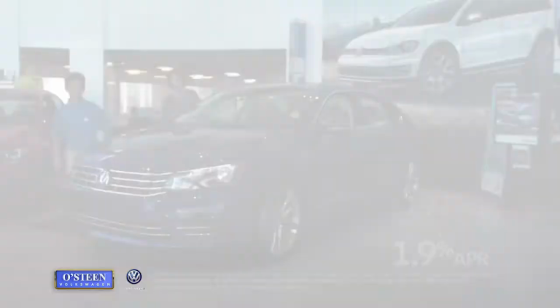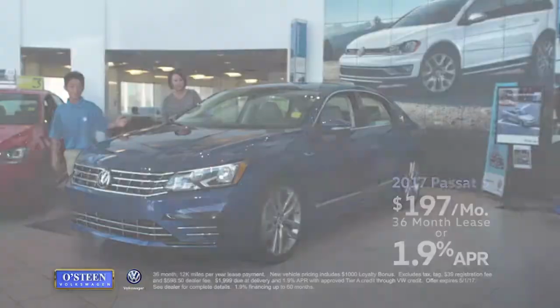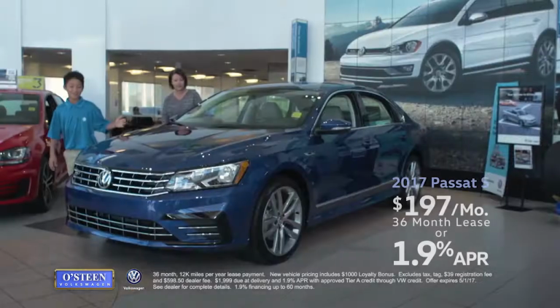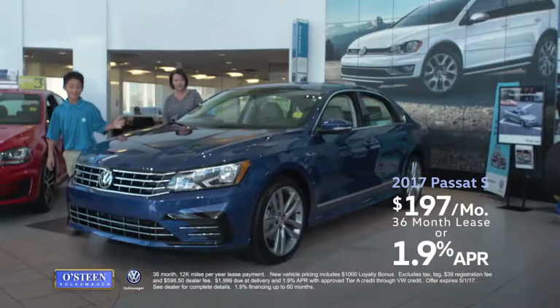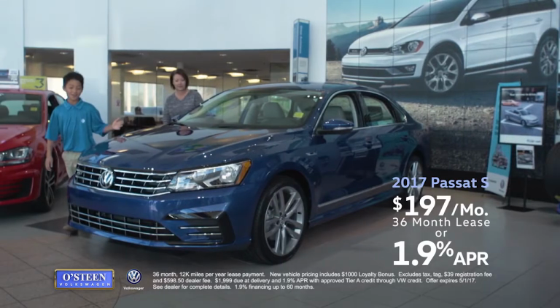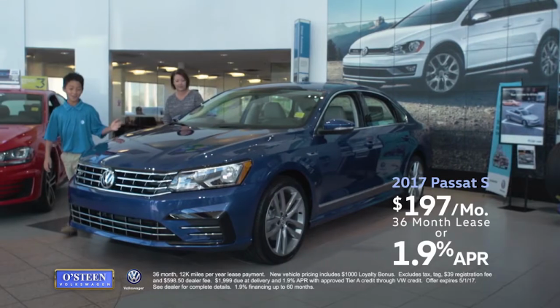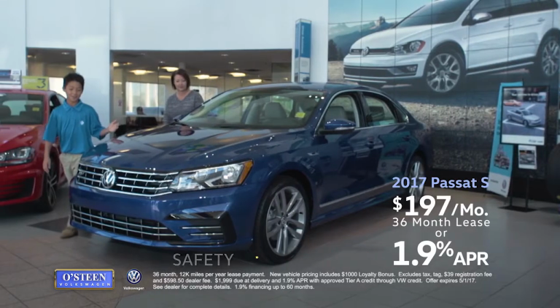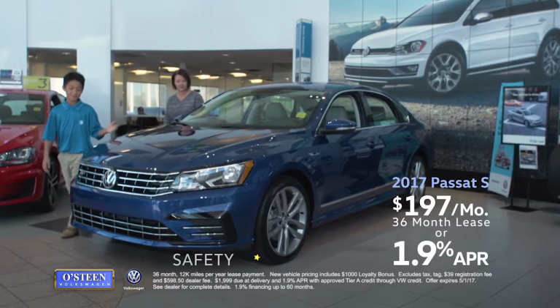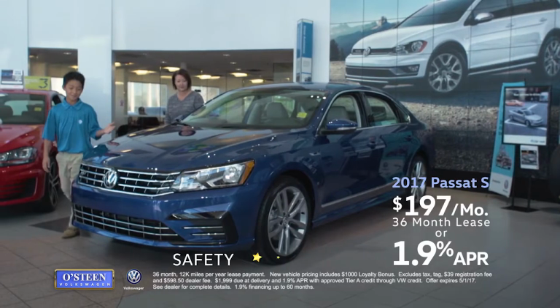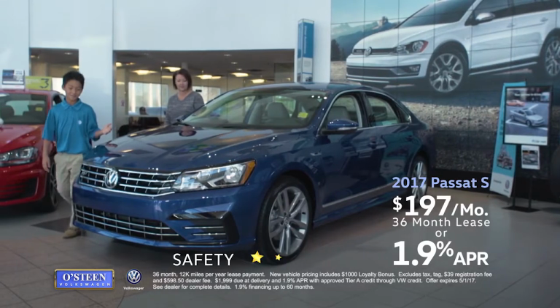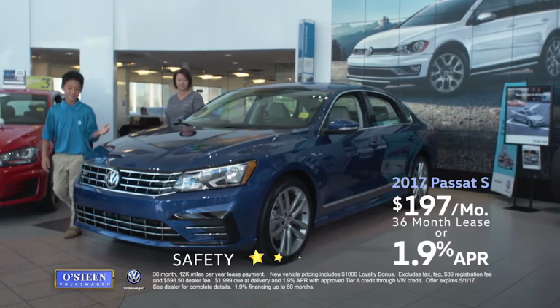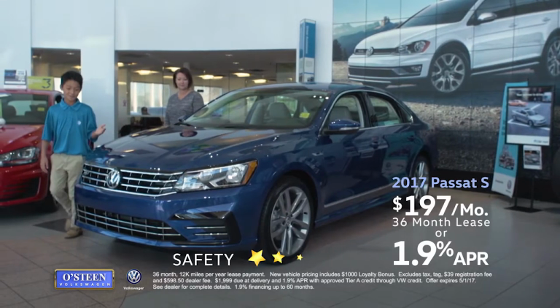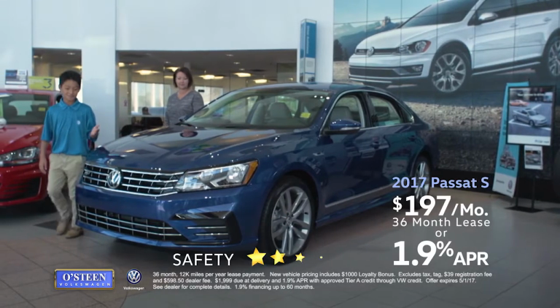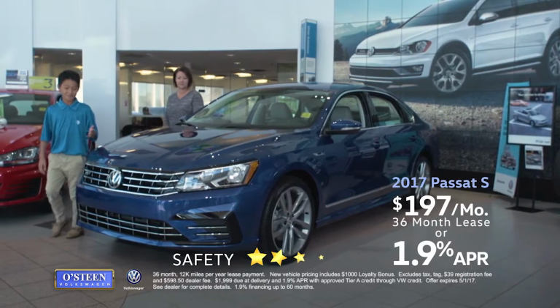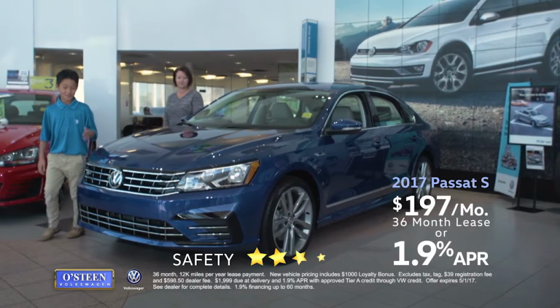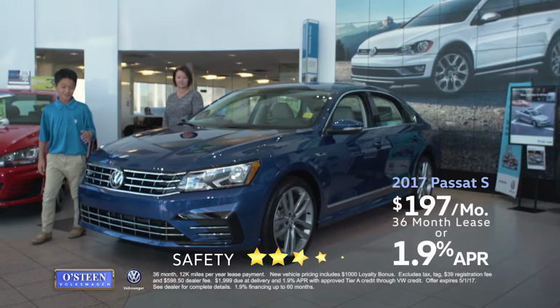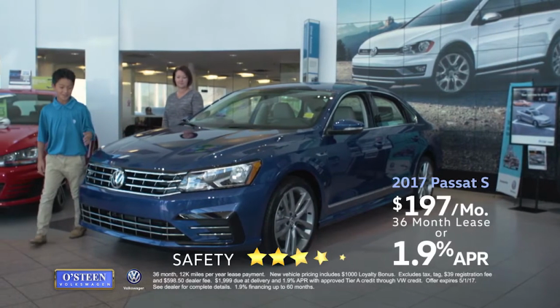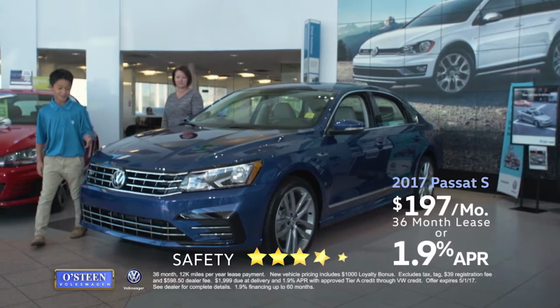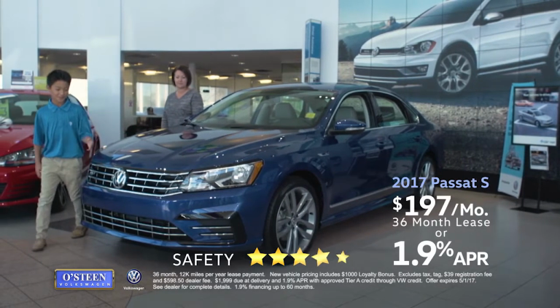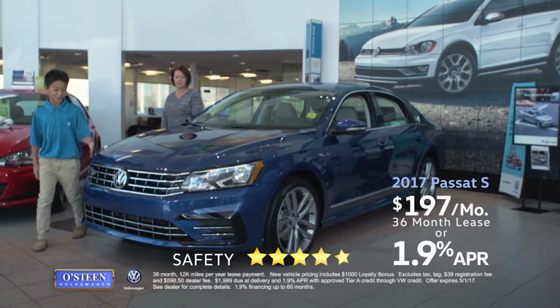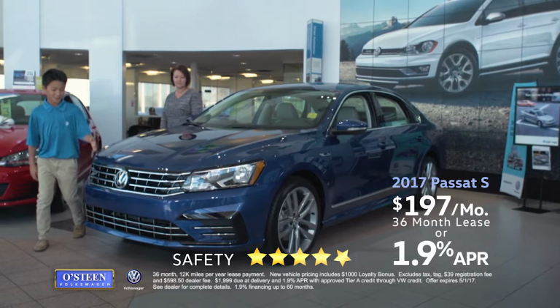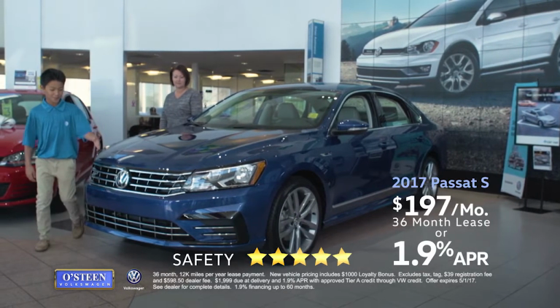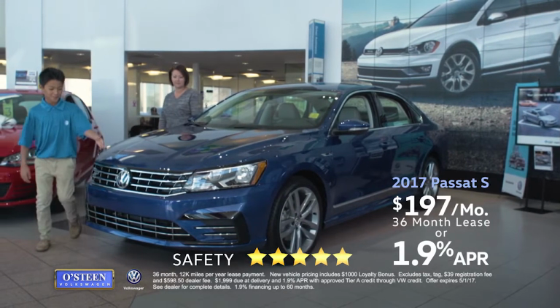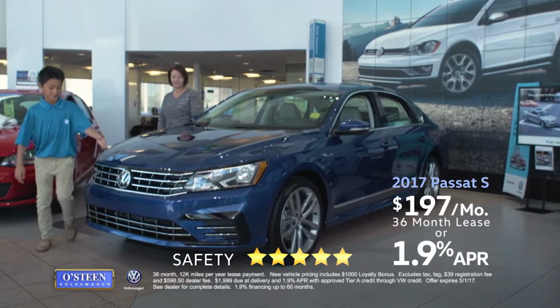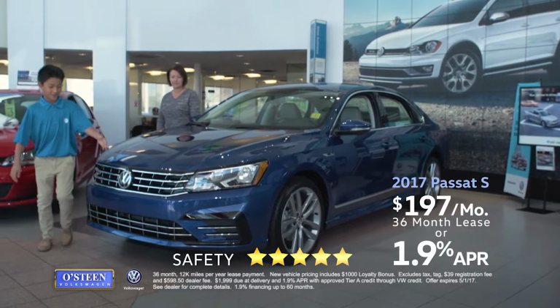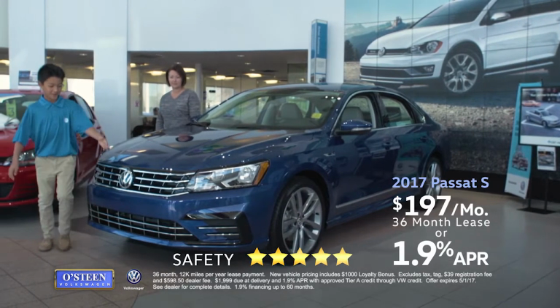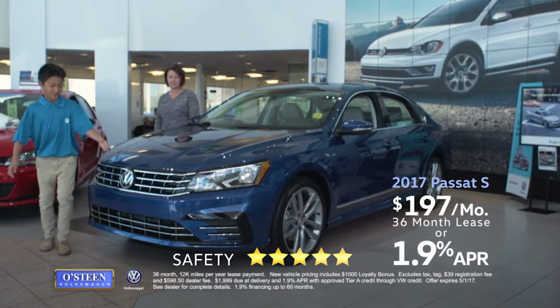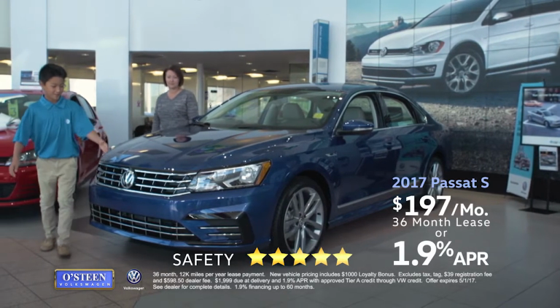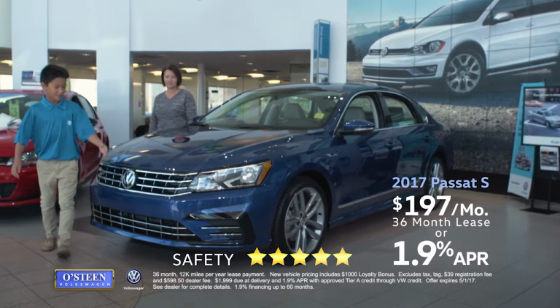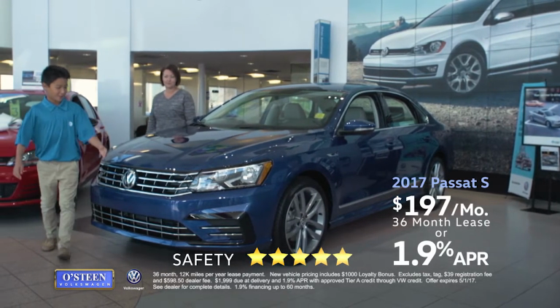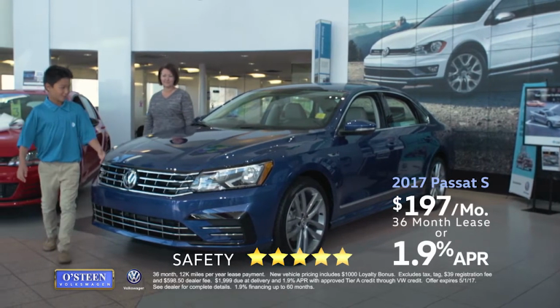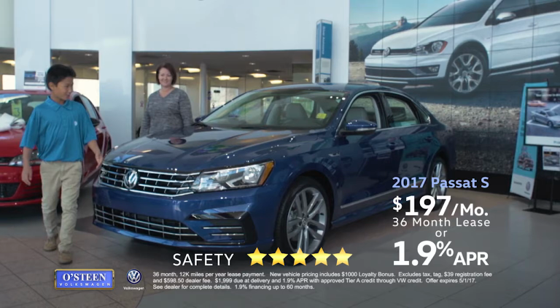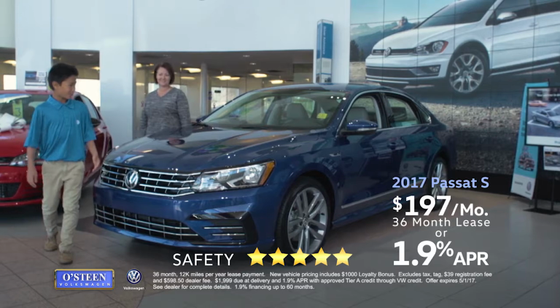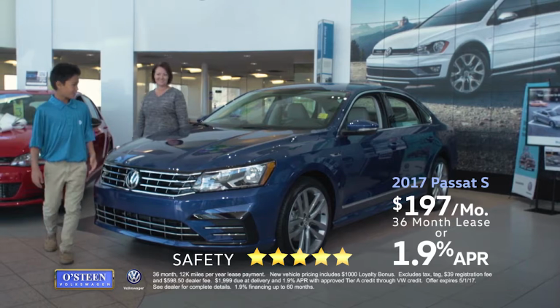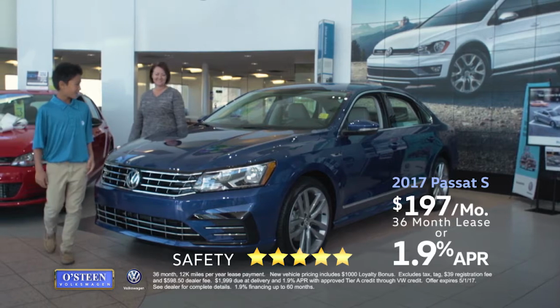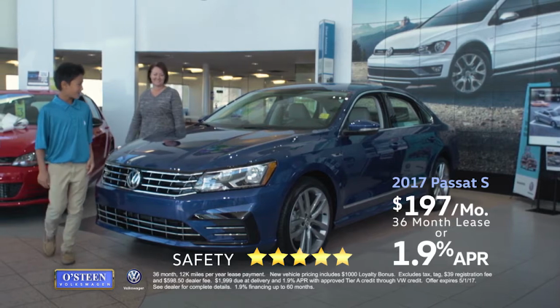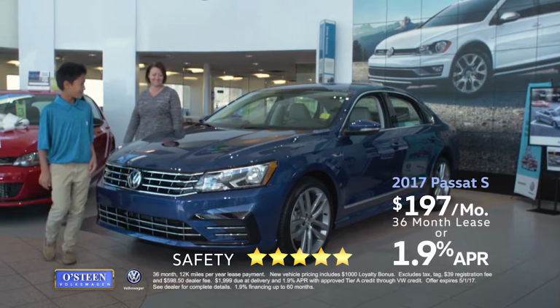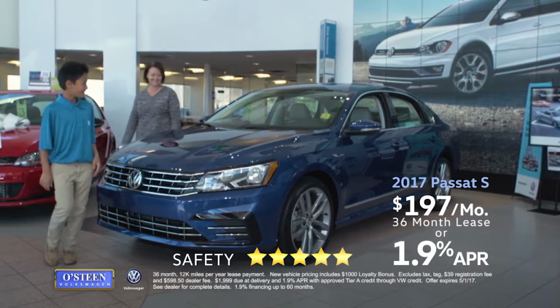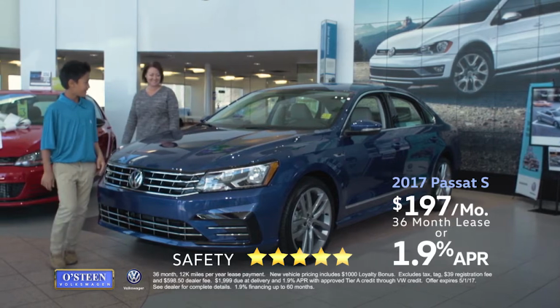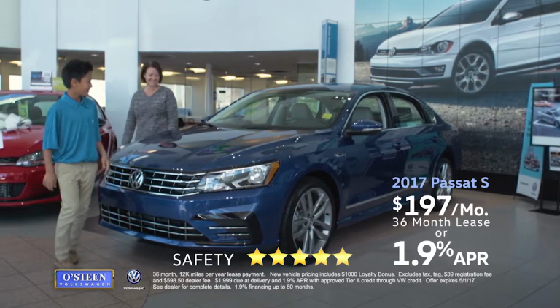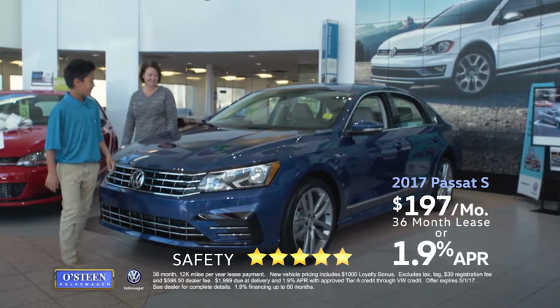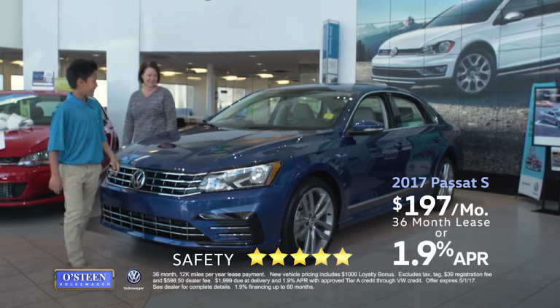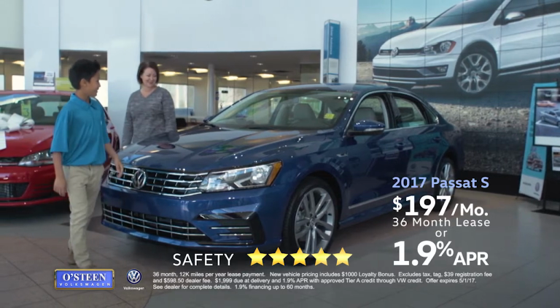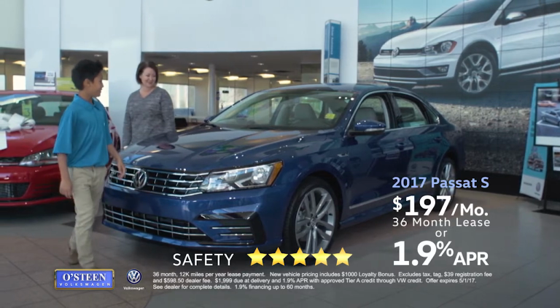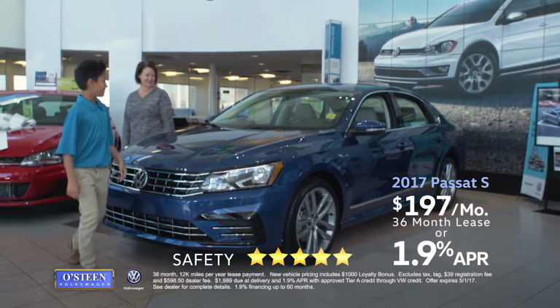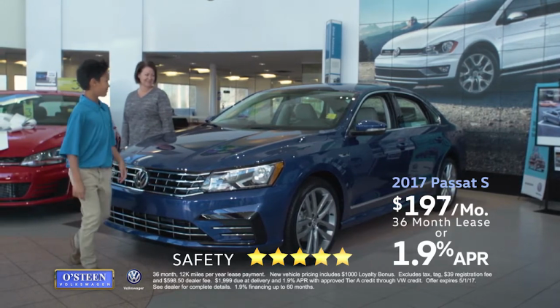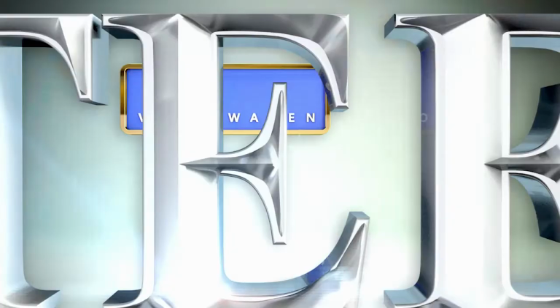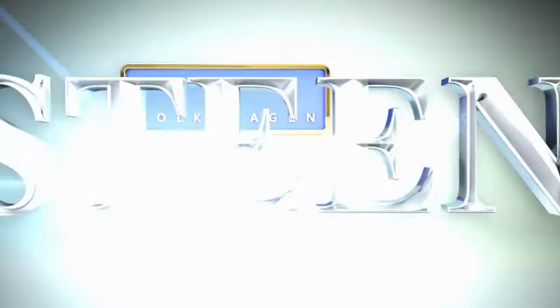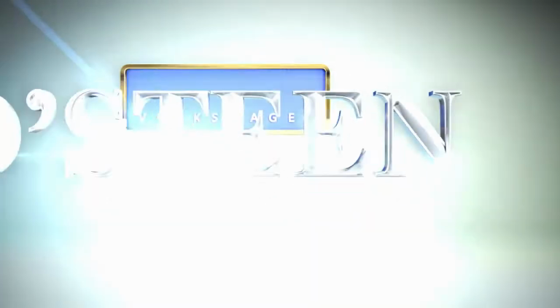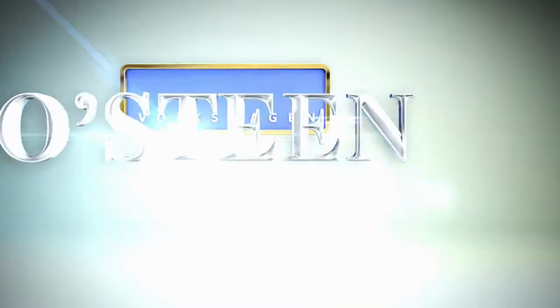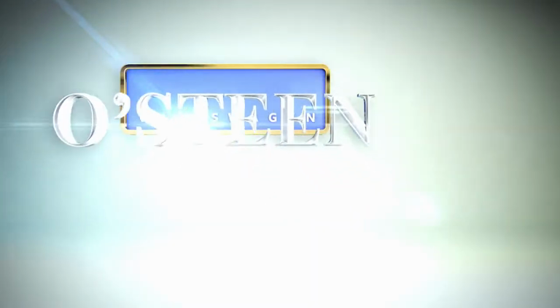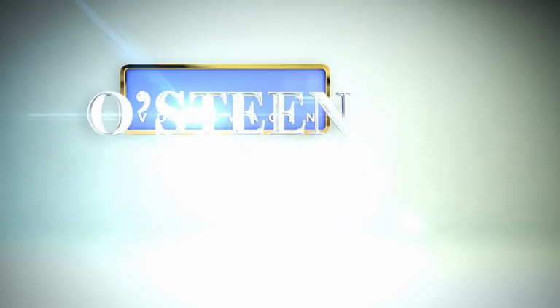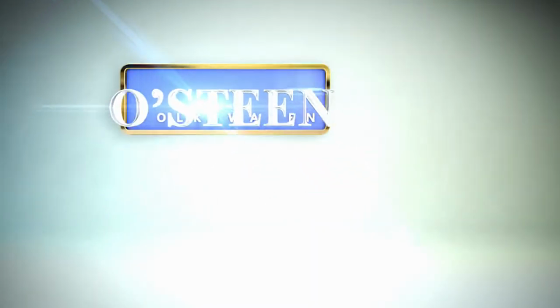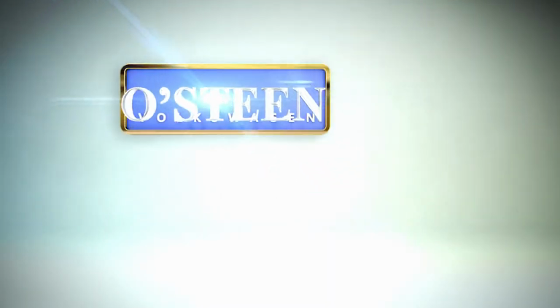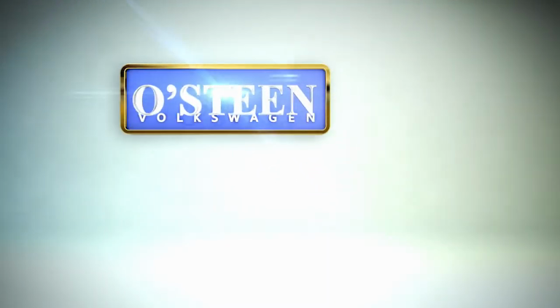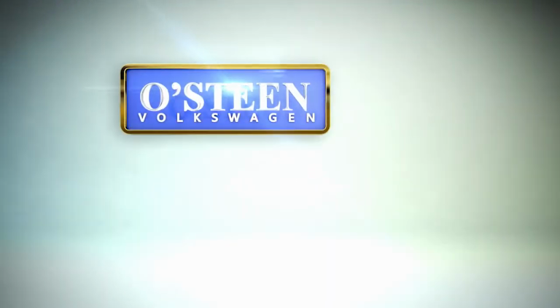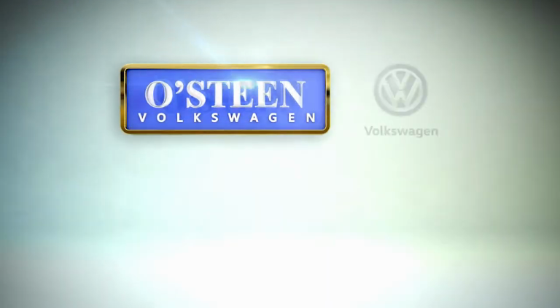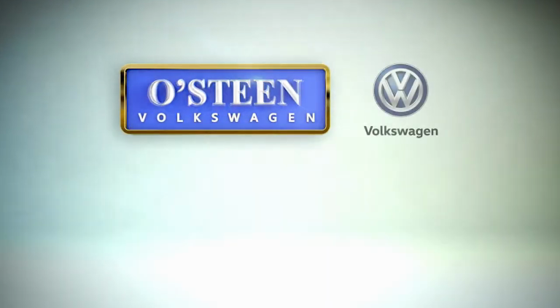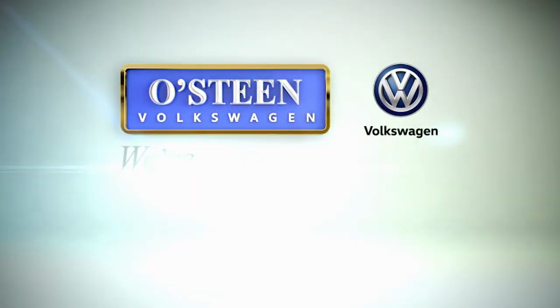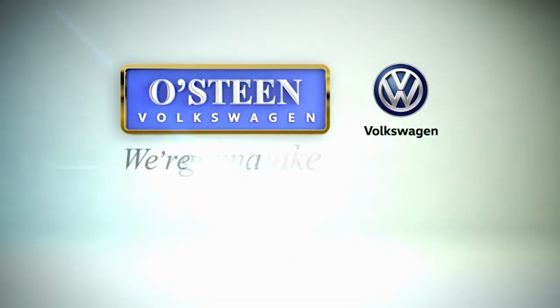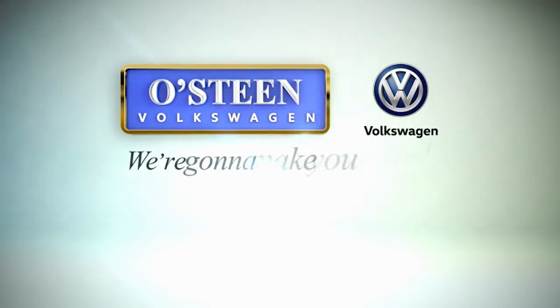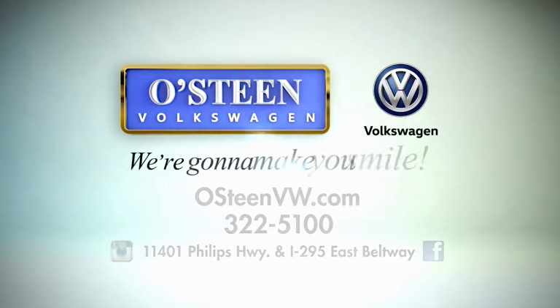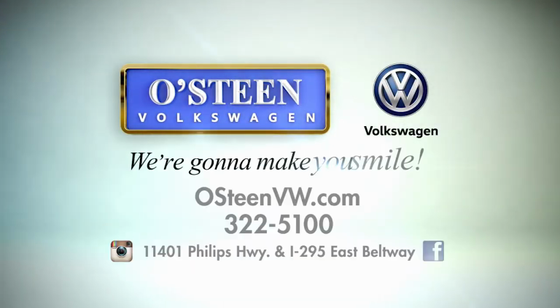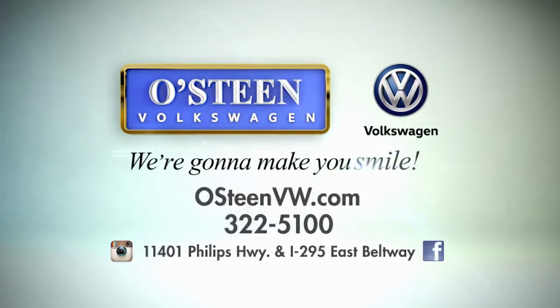You can lease a technology-rich Passat S for just $197 per month. Osteen Volkswagen, we're gonna make you smile.